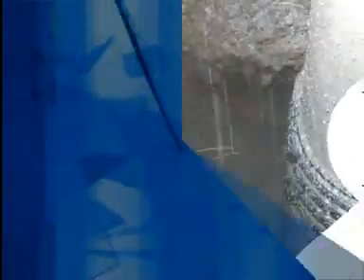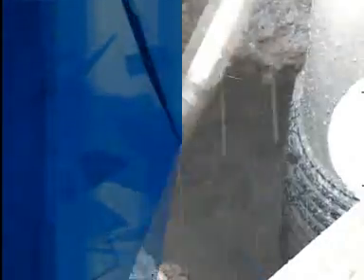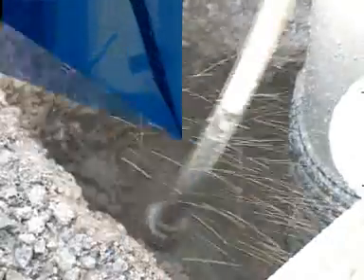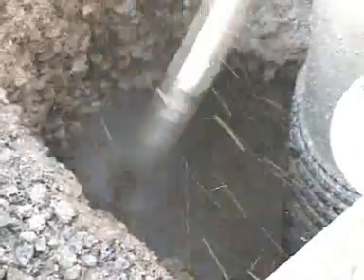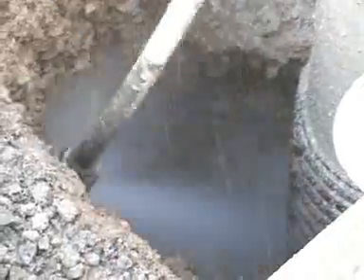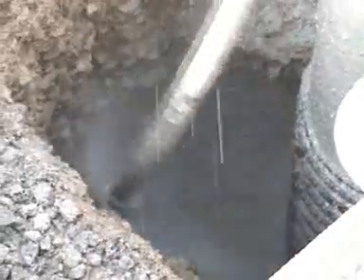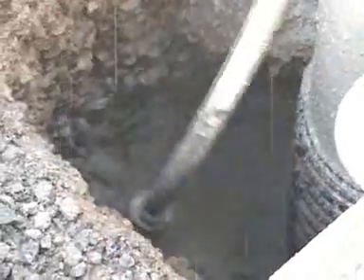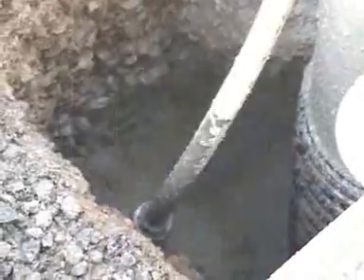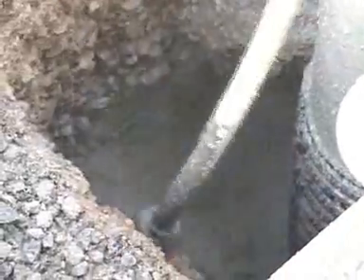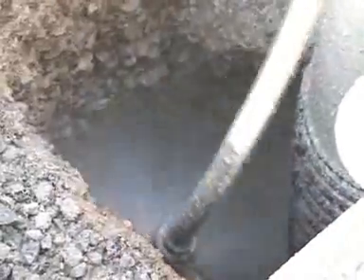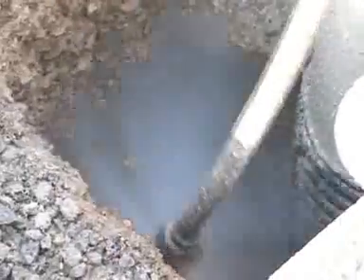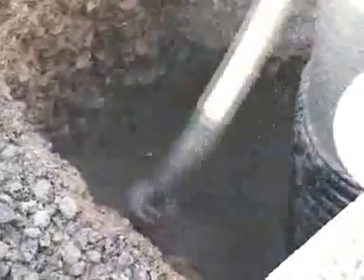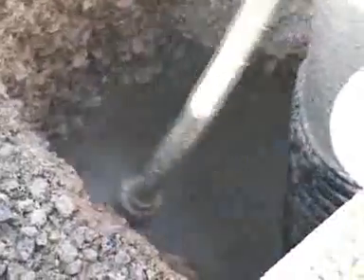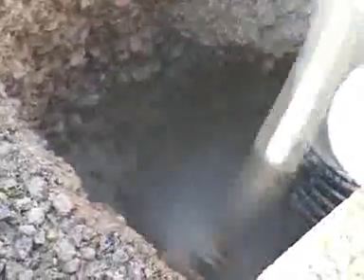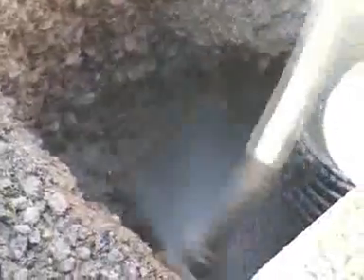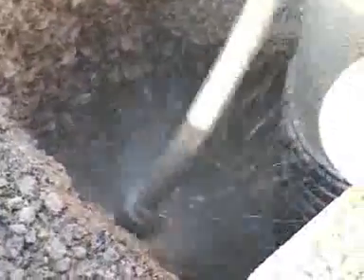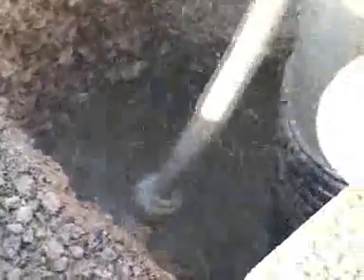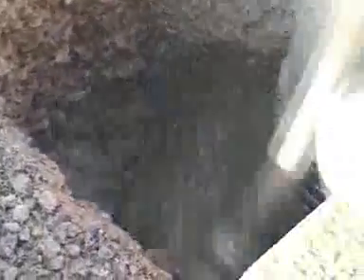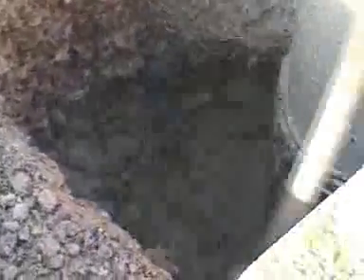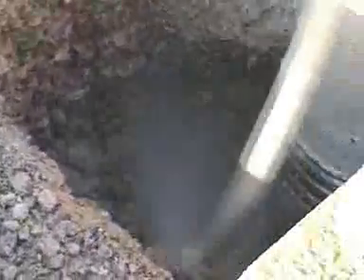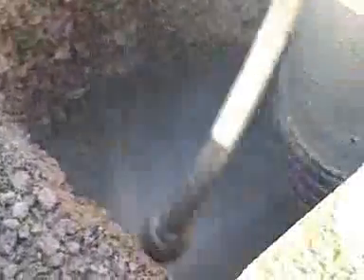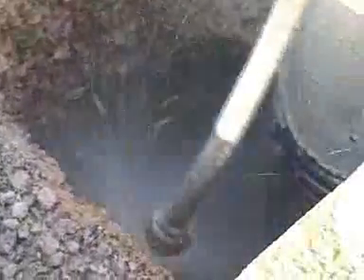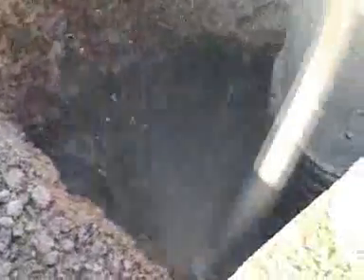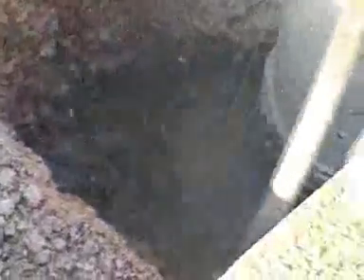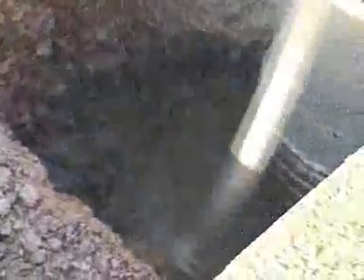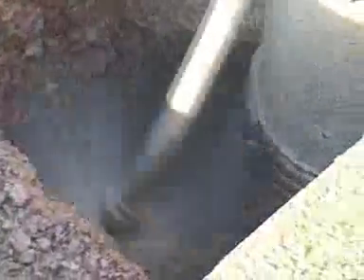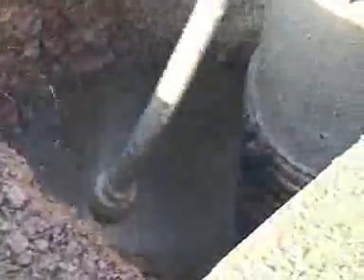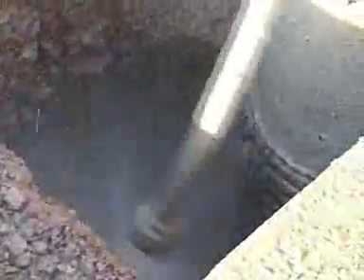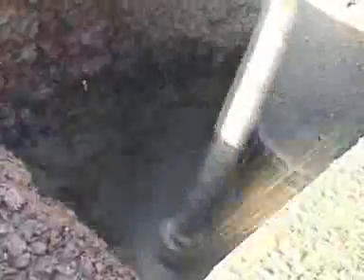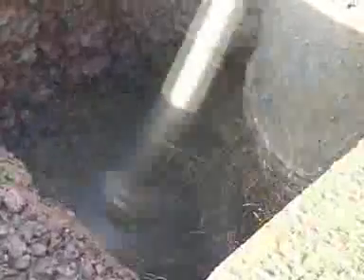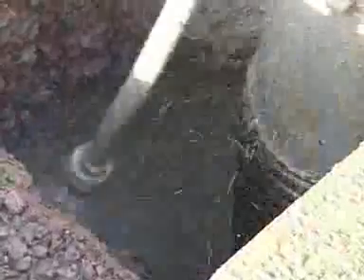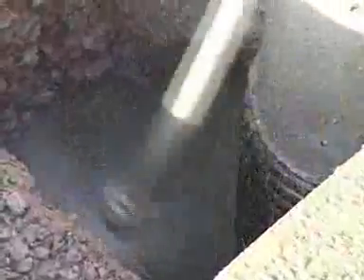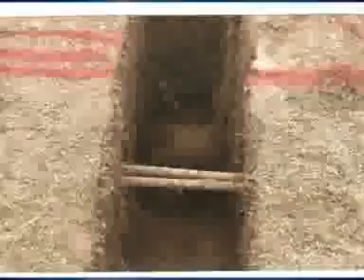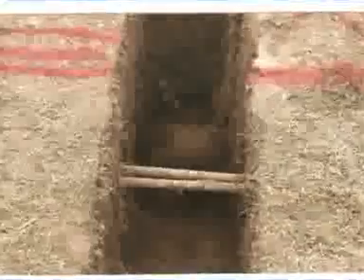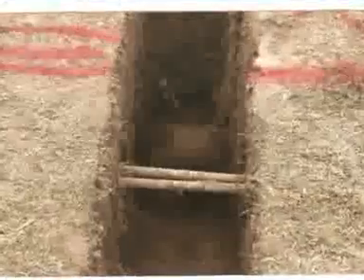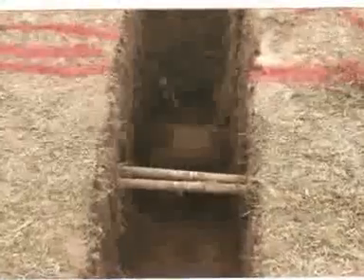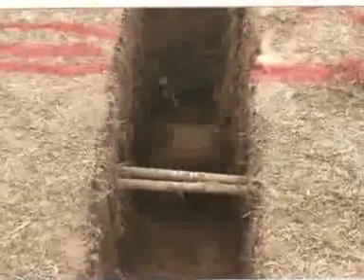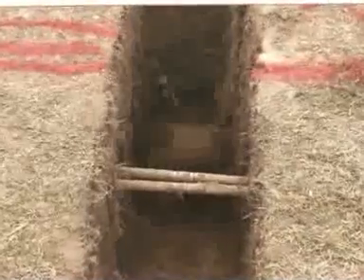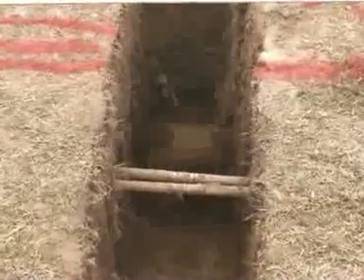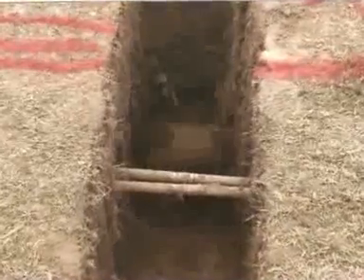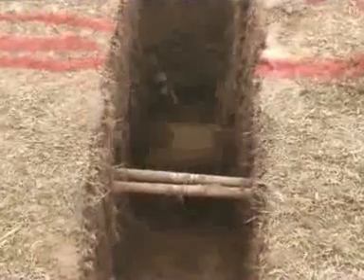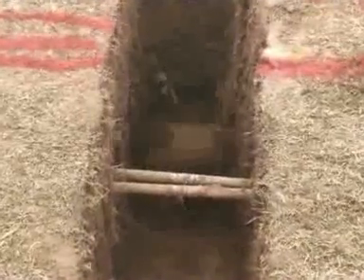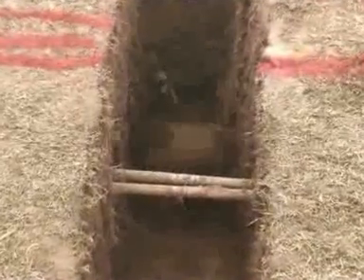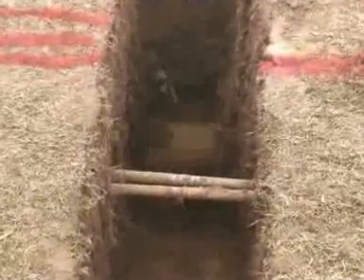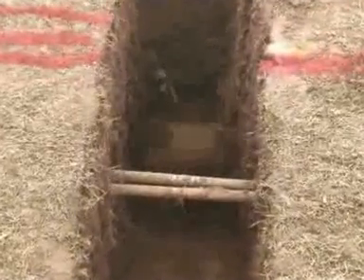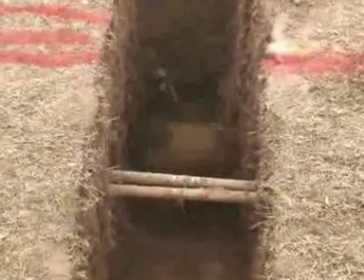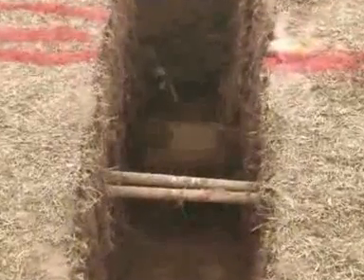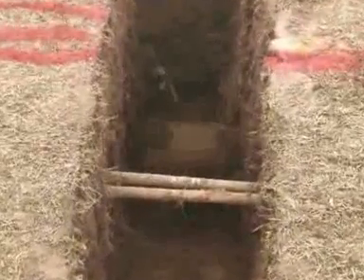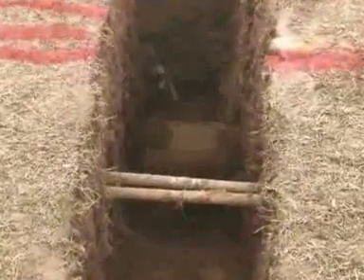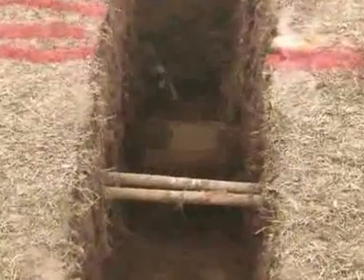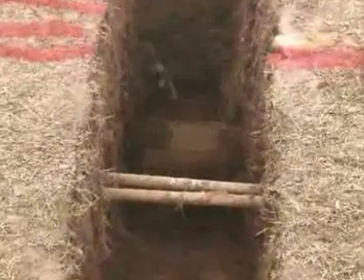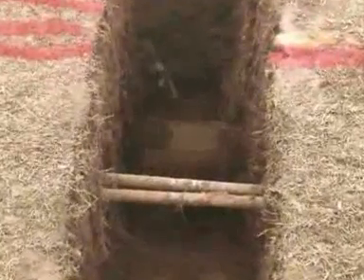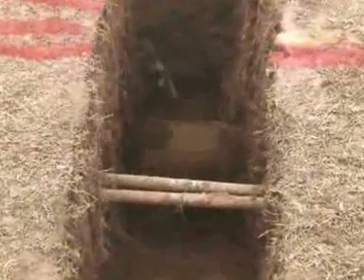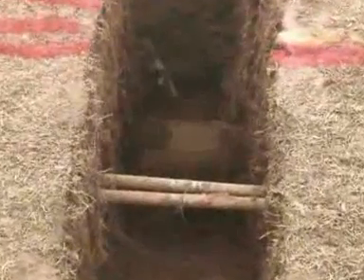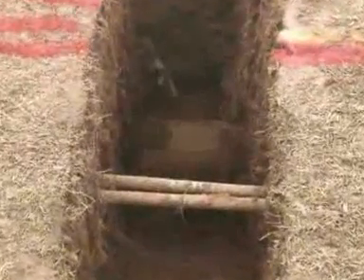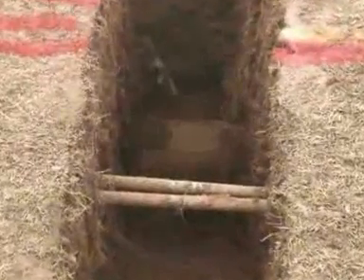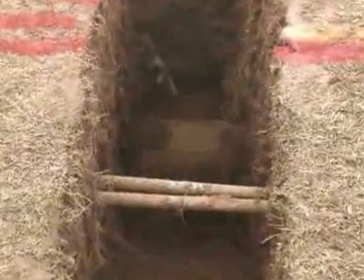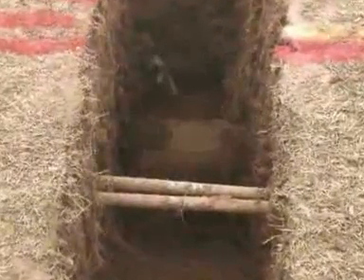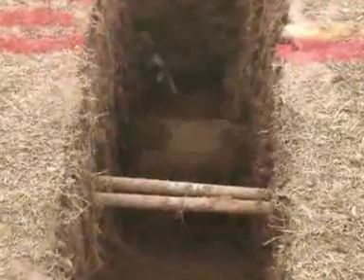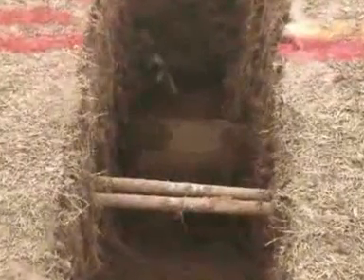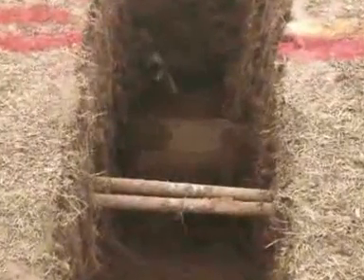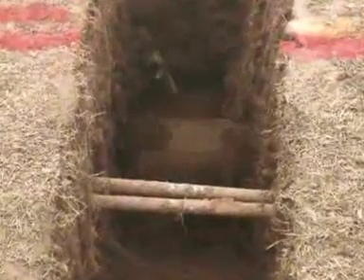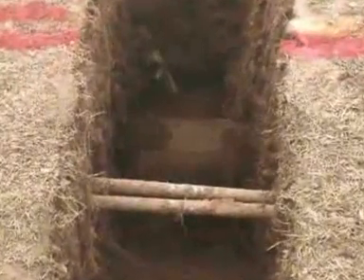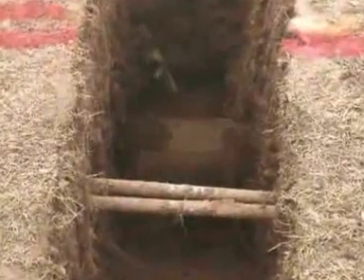A controlled flow water stream allows for surgeon-like accuracy, while removing only the material necessary for repair or inspection.